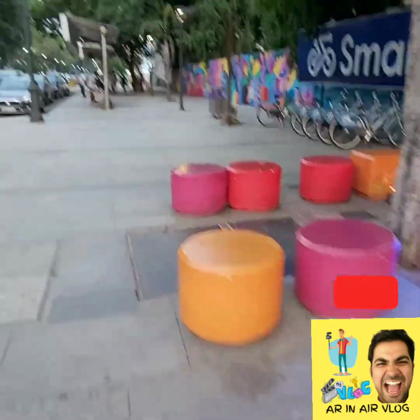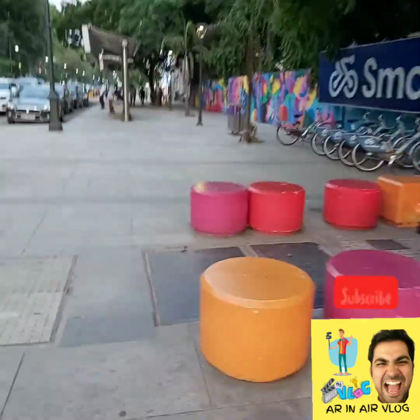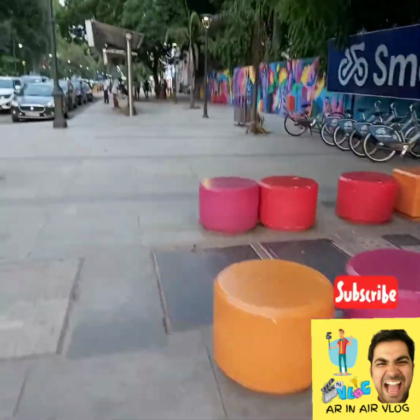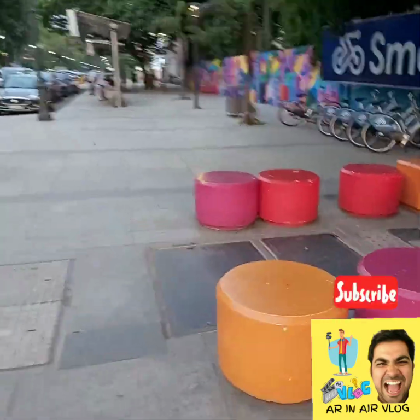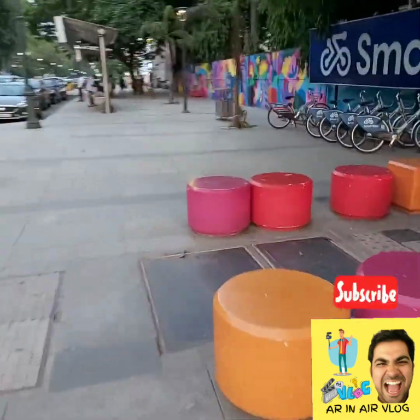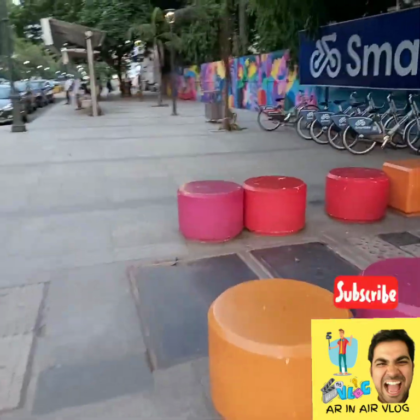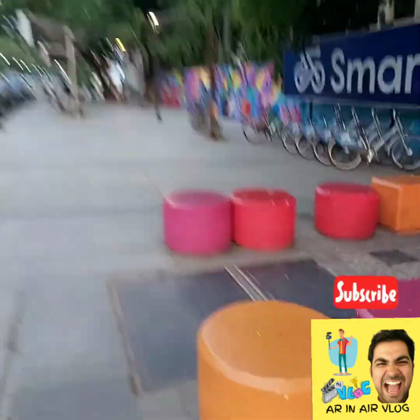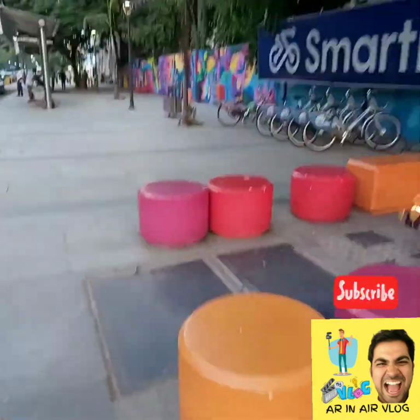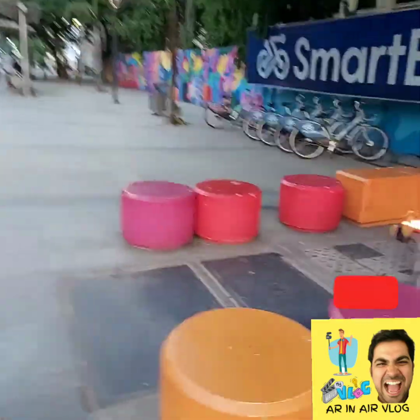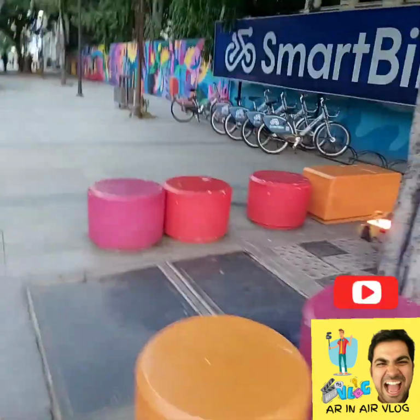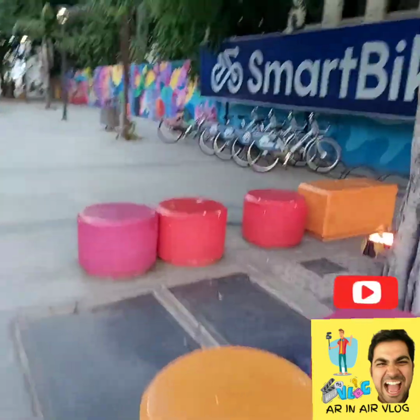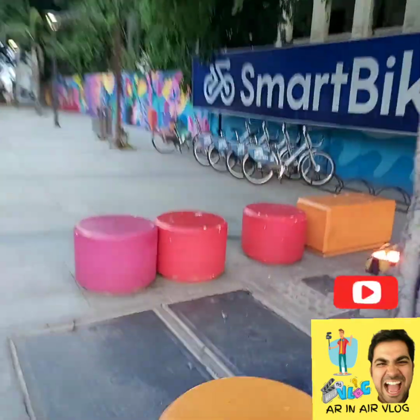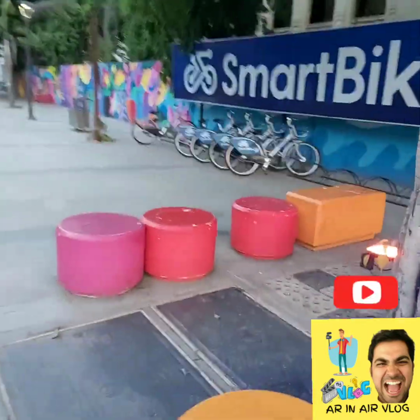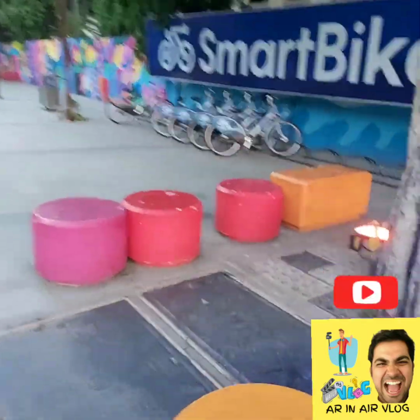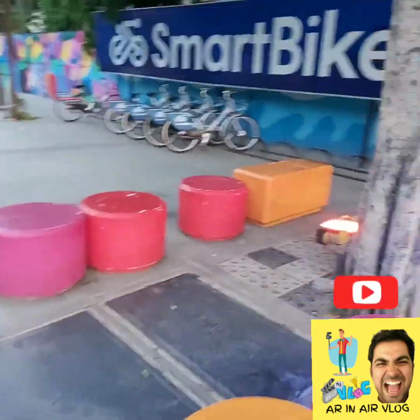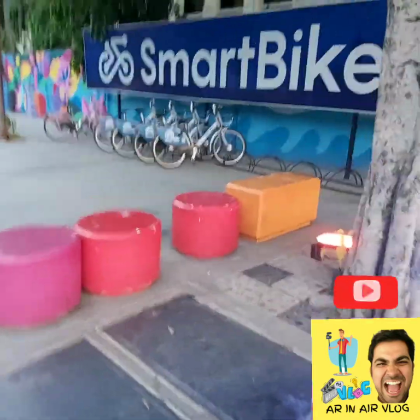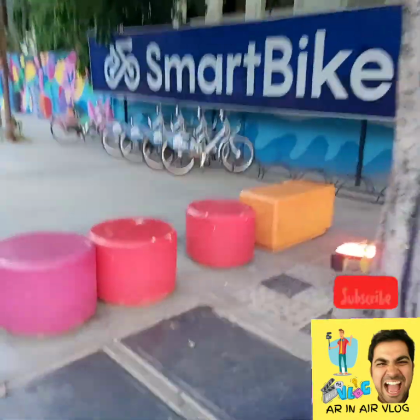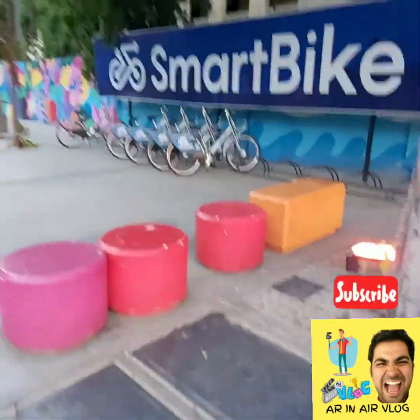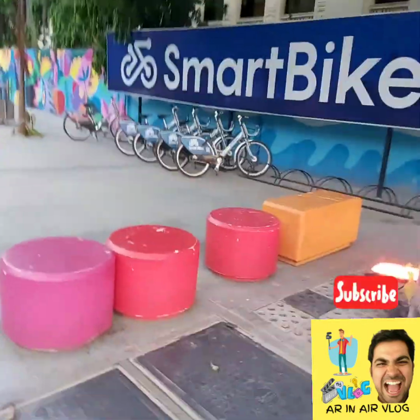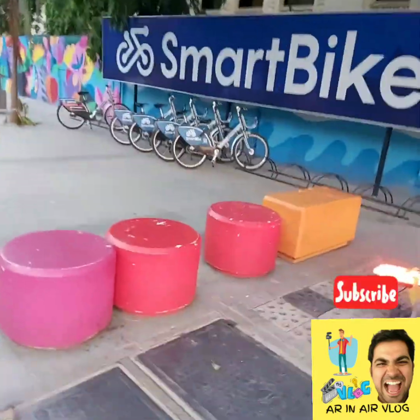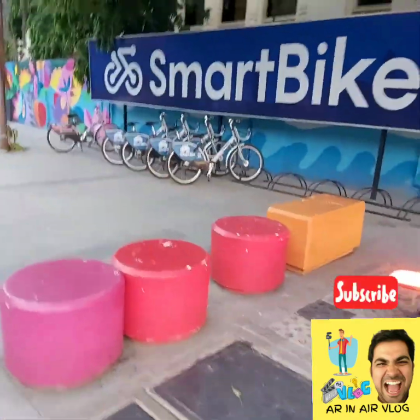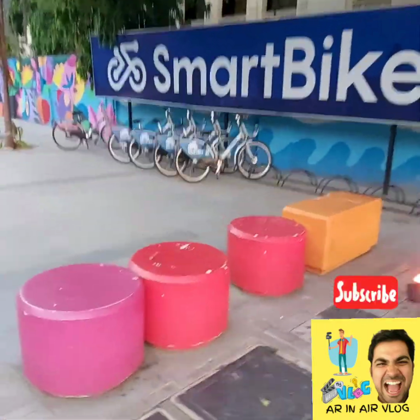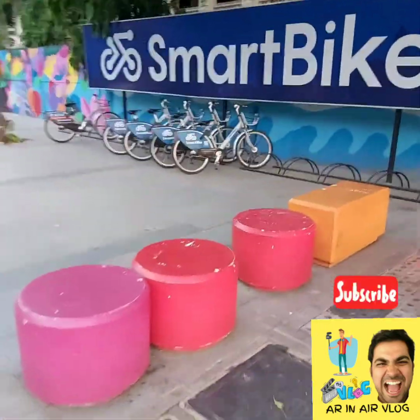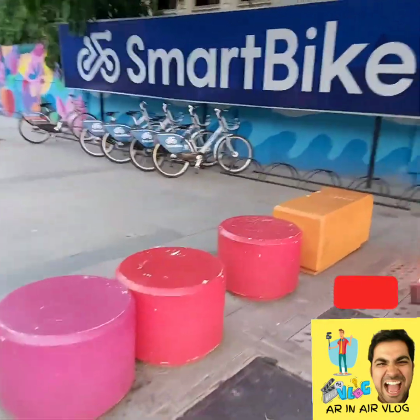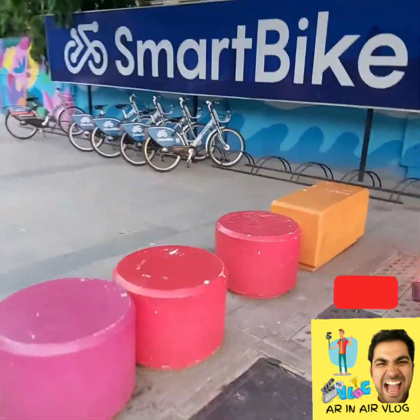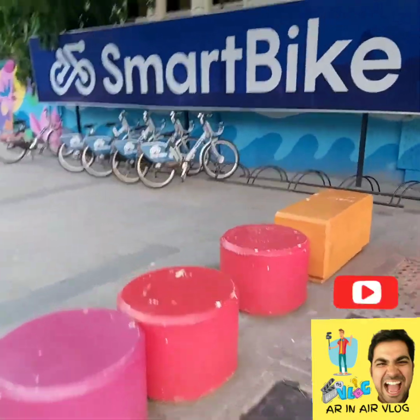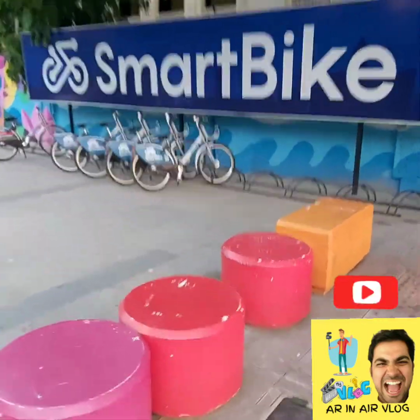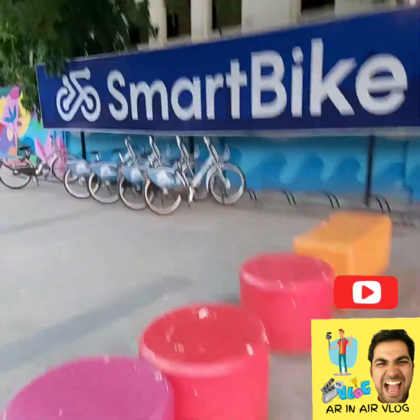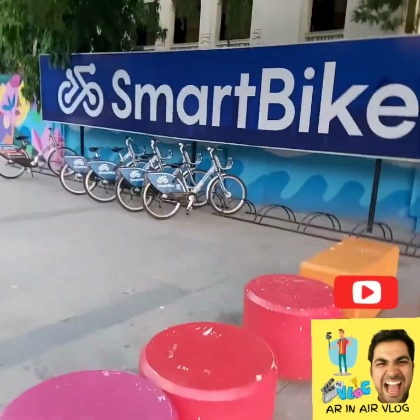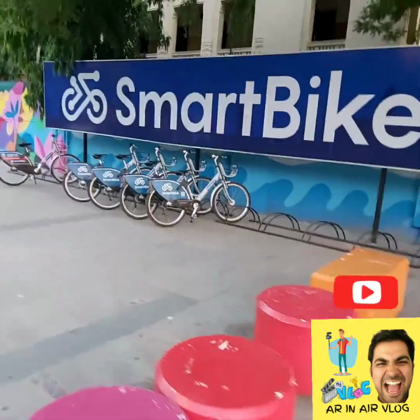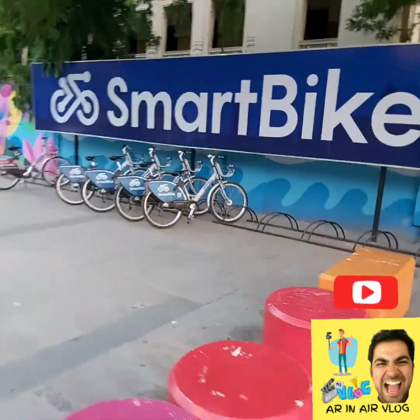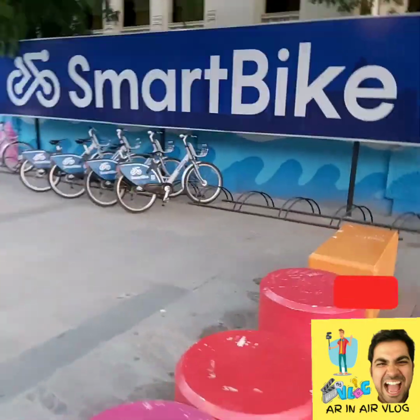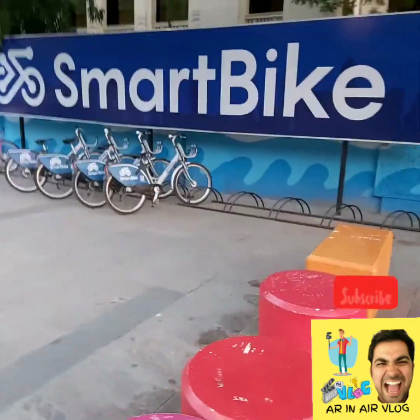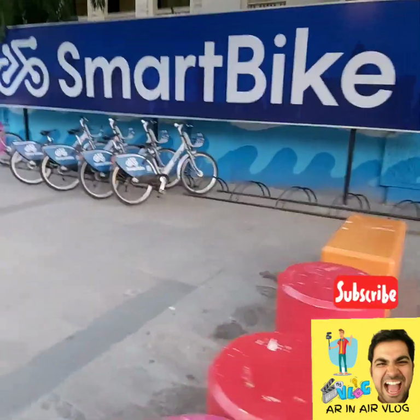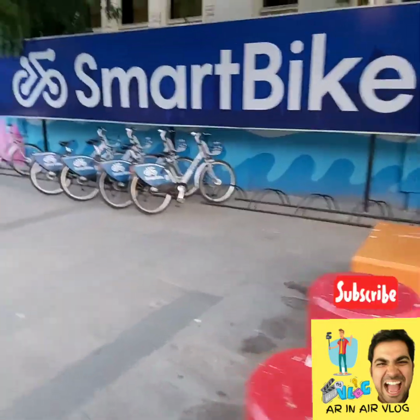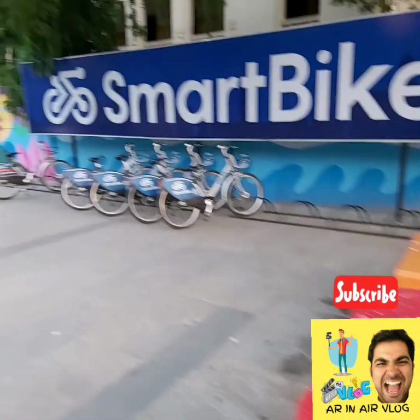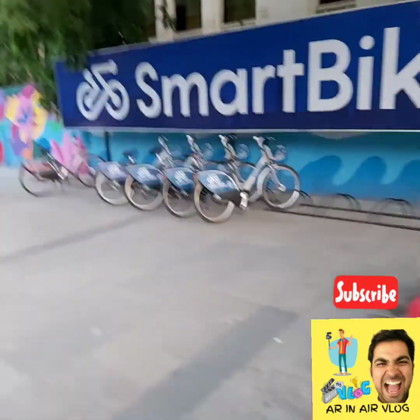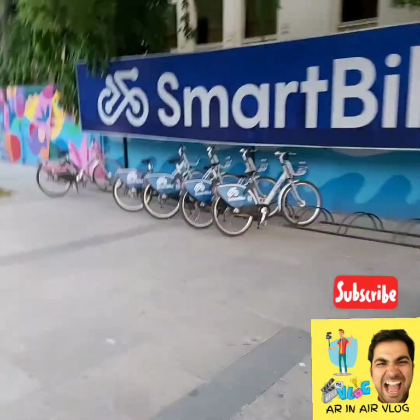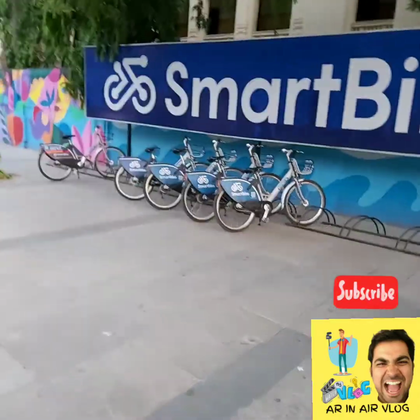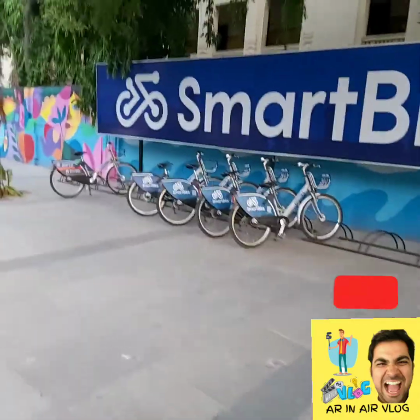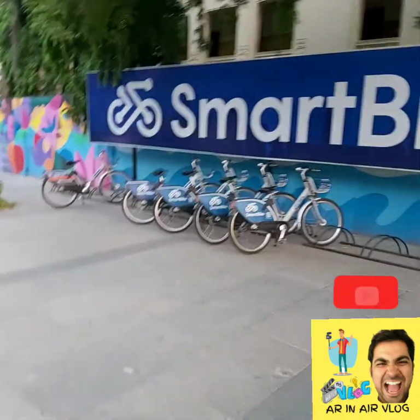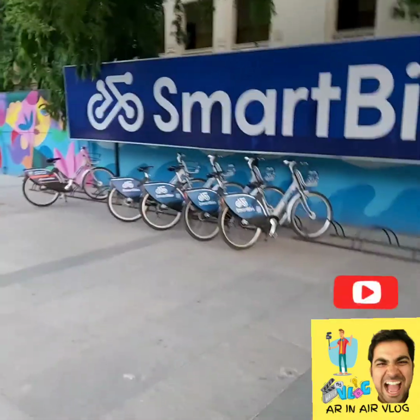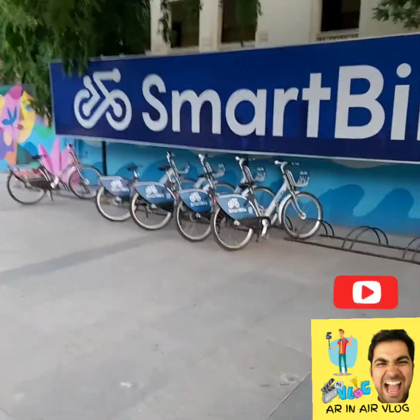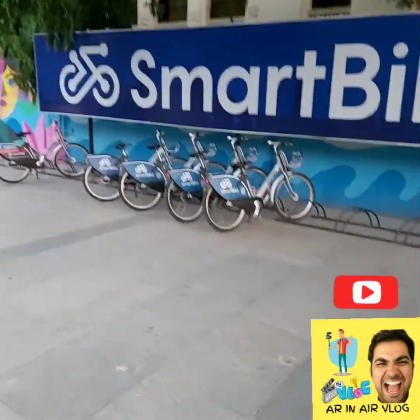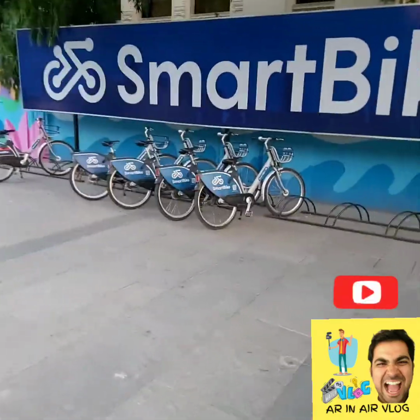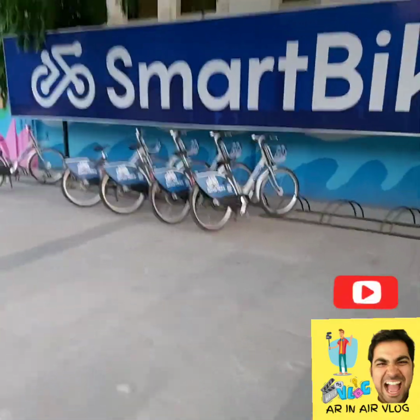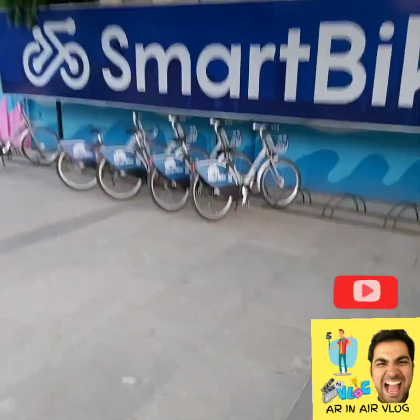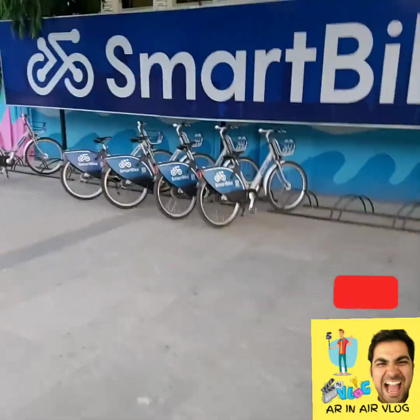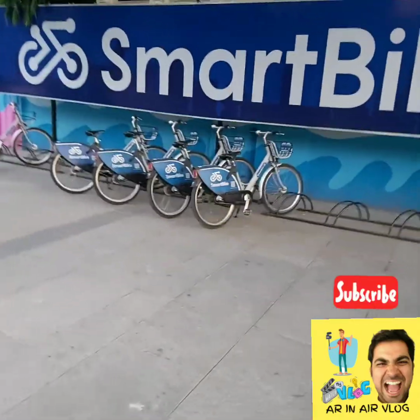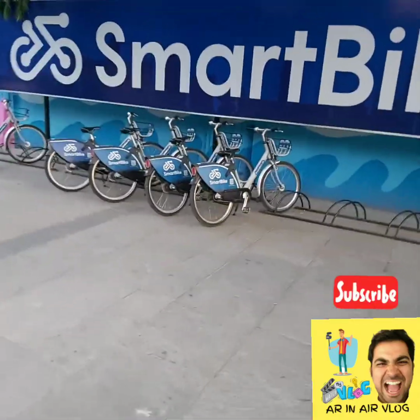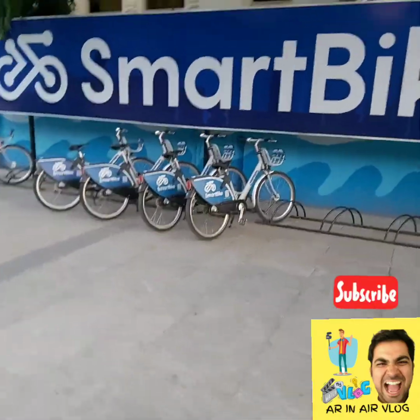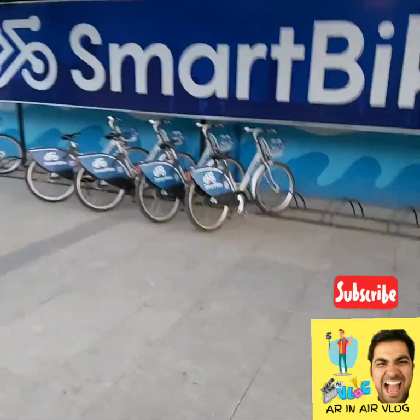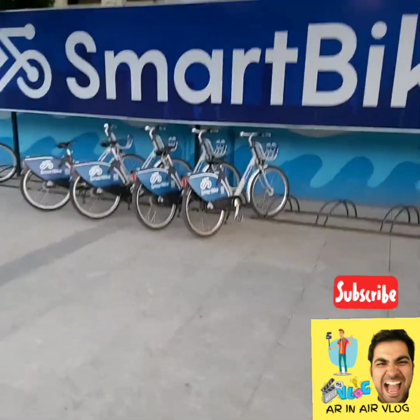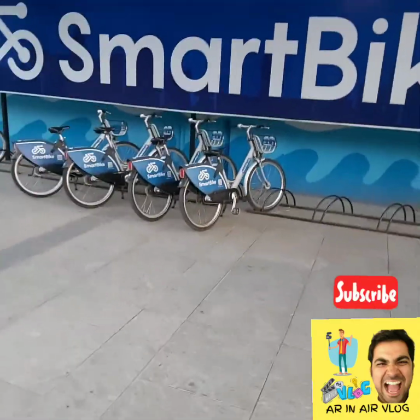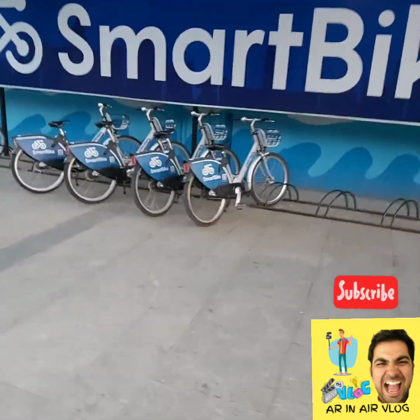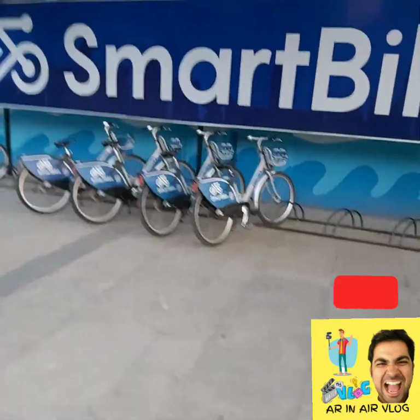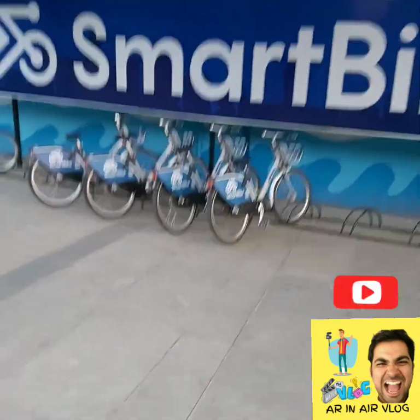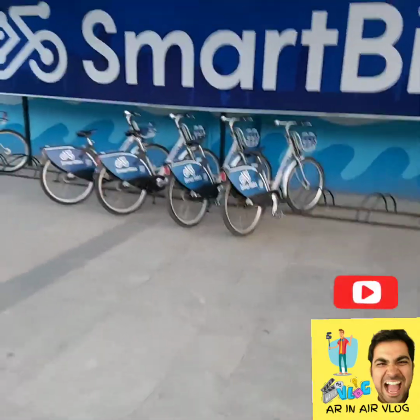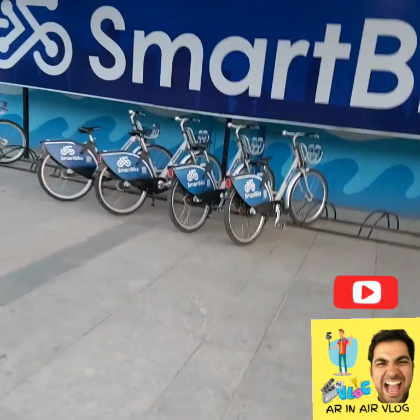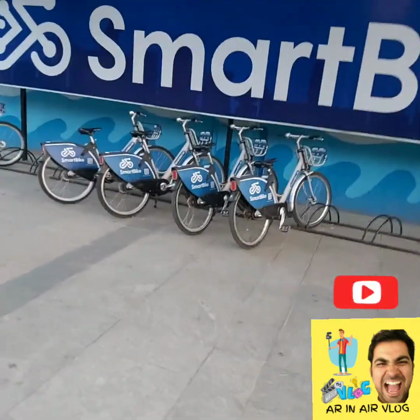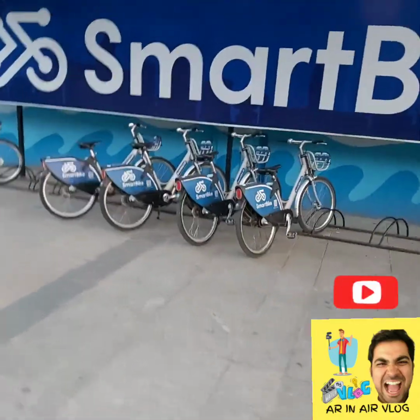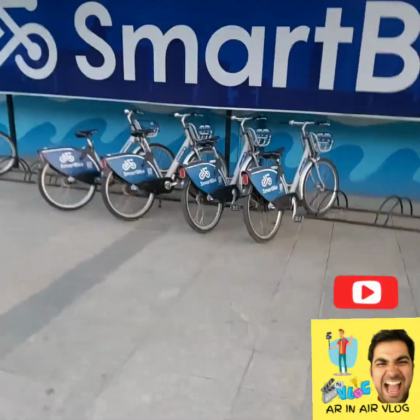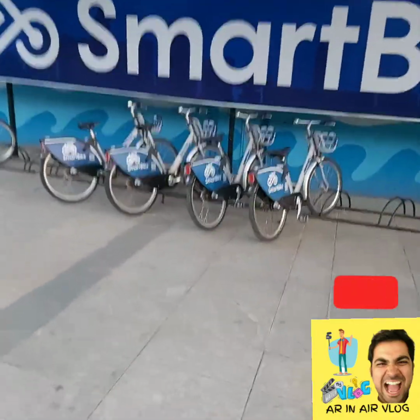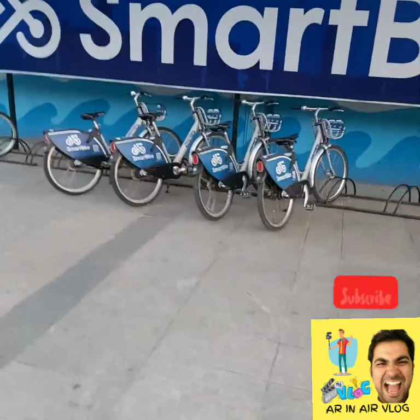This is called Smart Bikes. If you can download the app, you can use them.